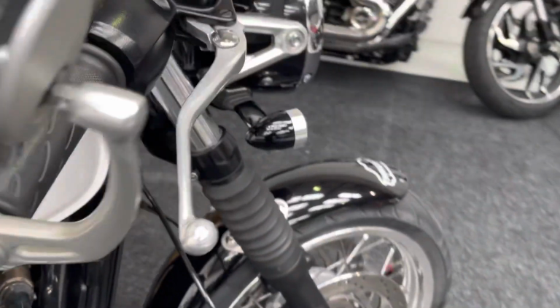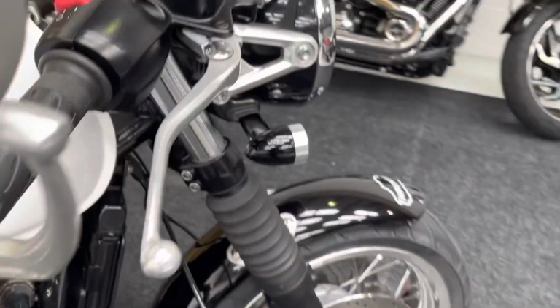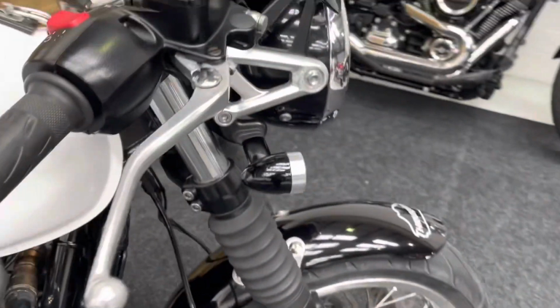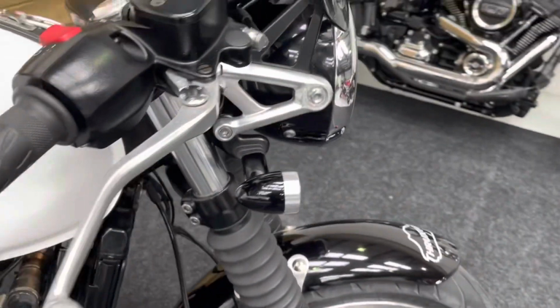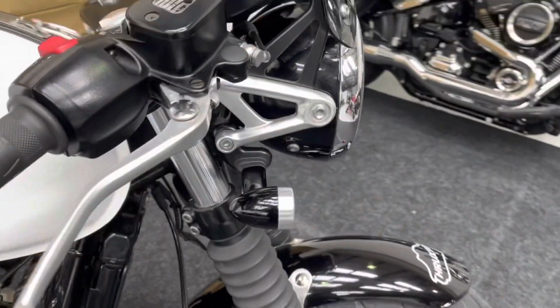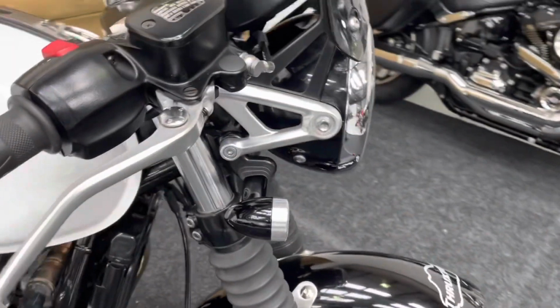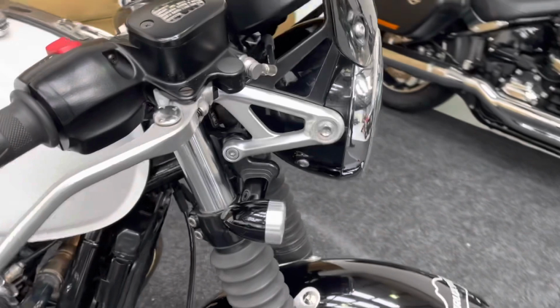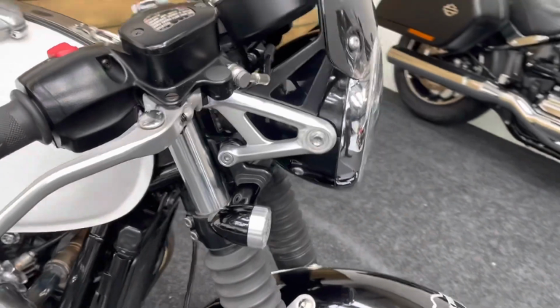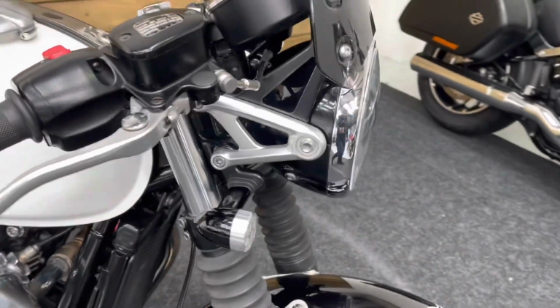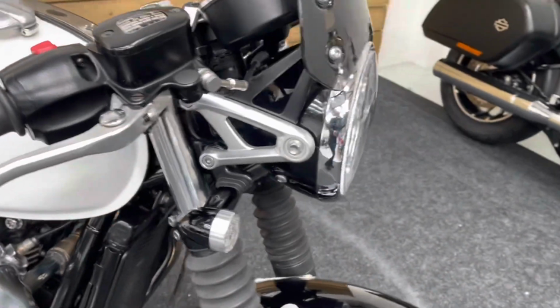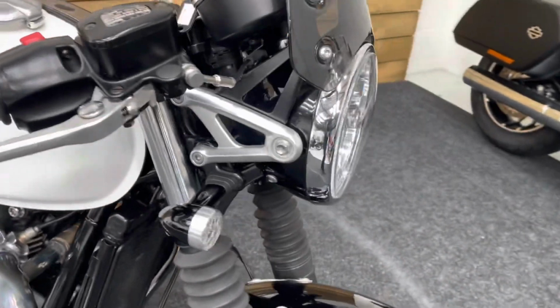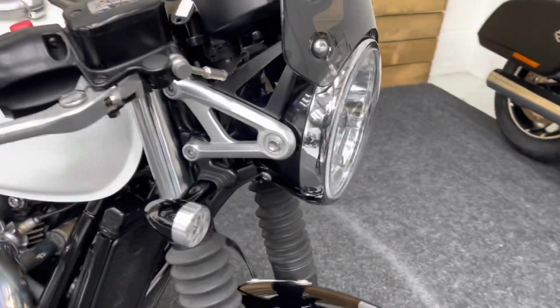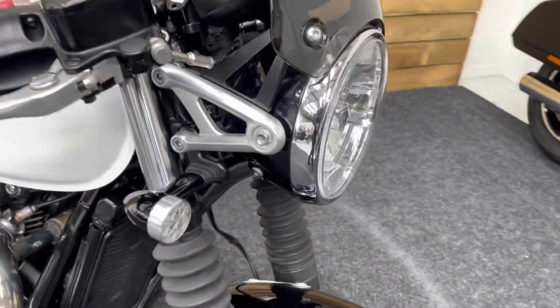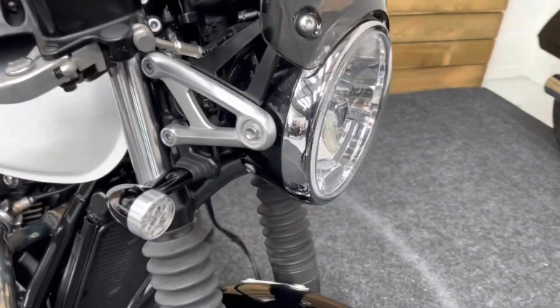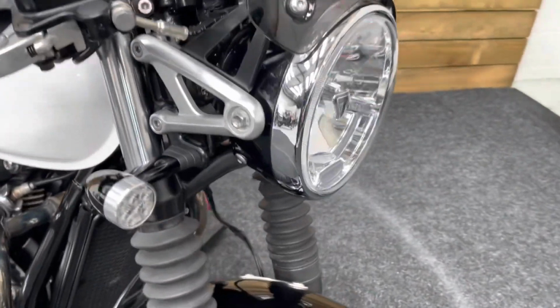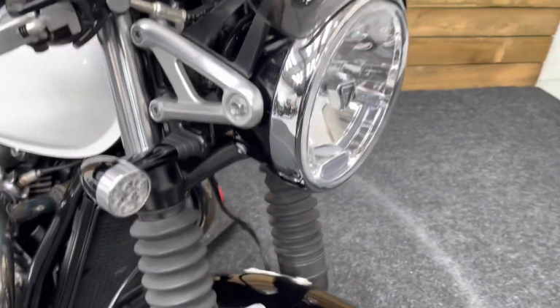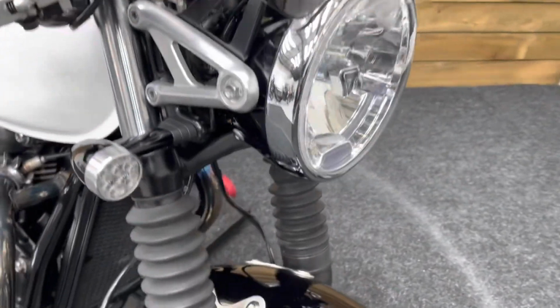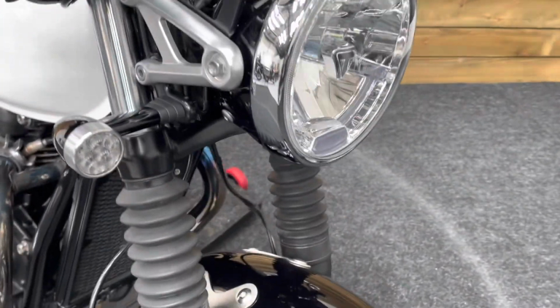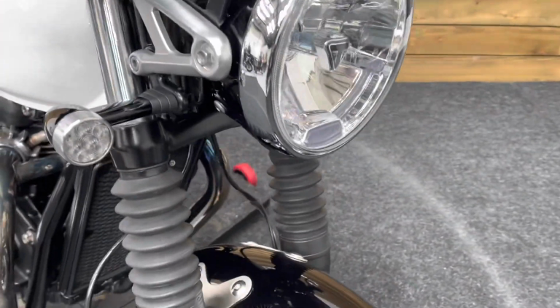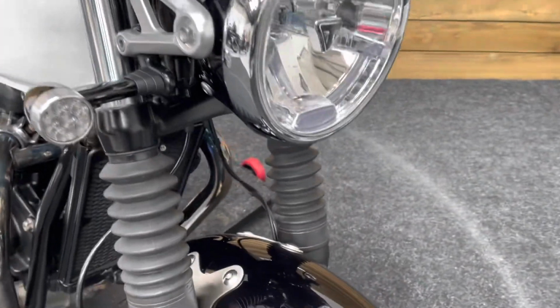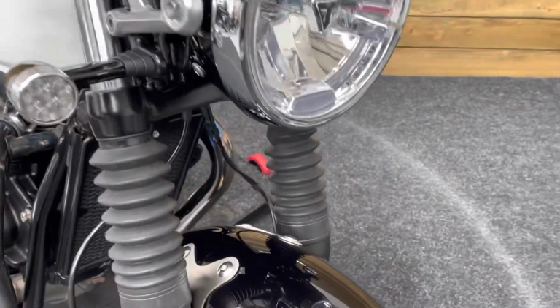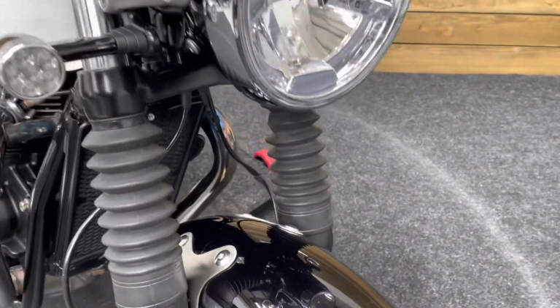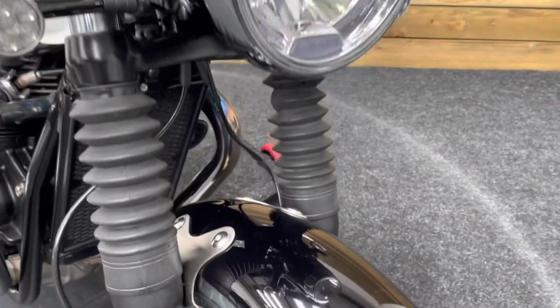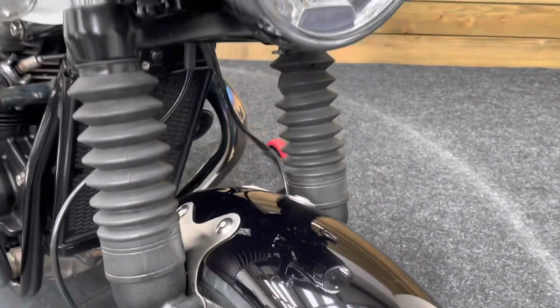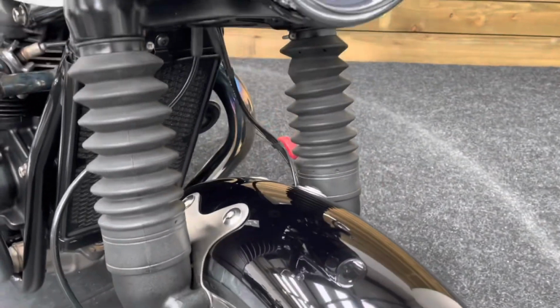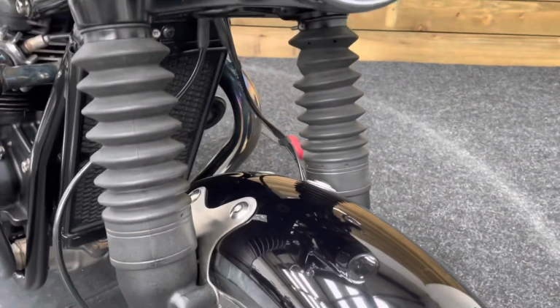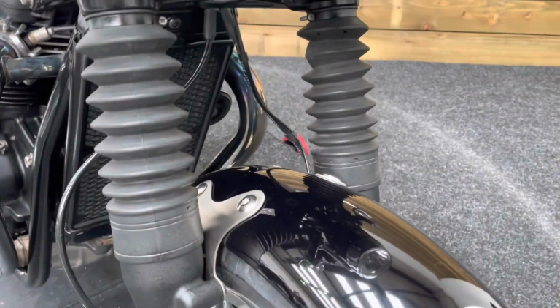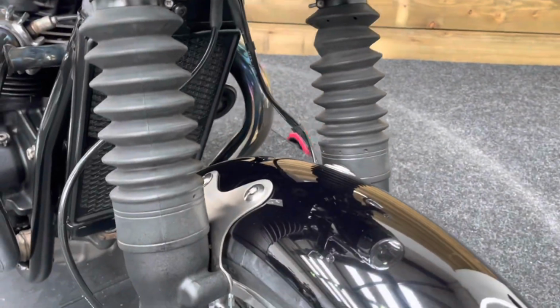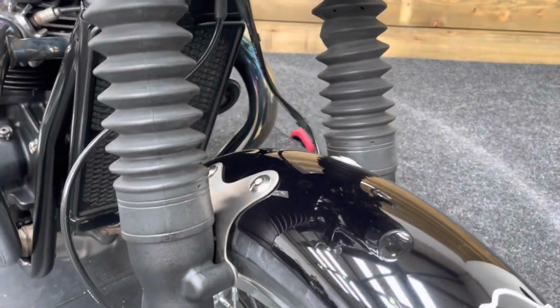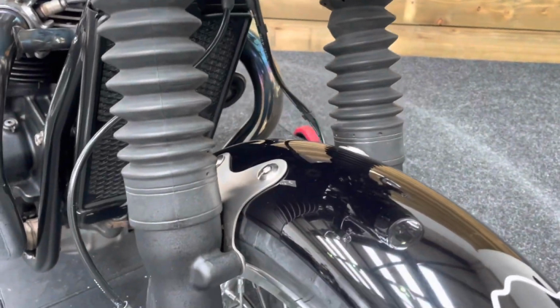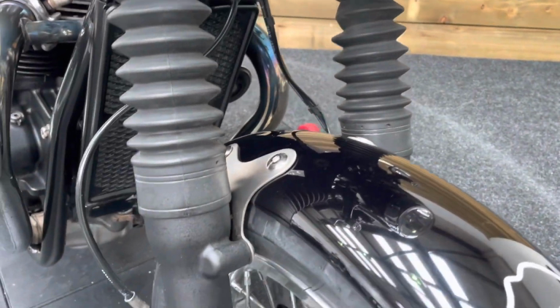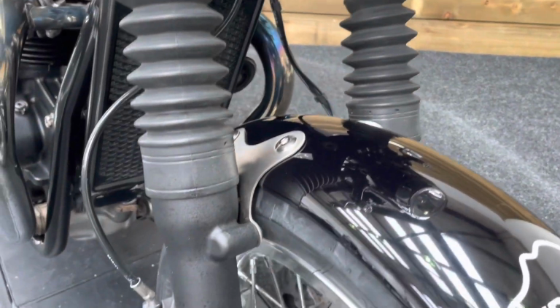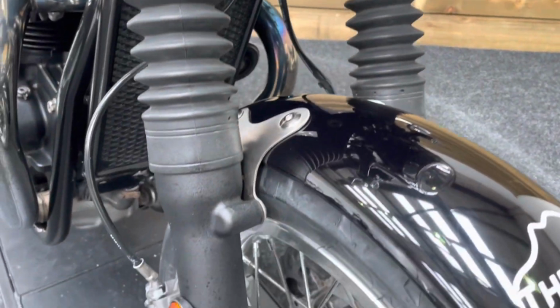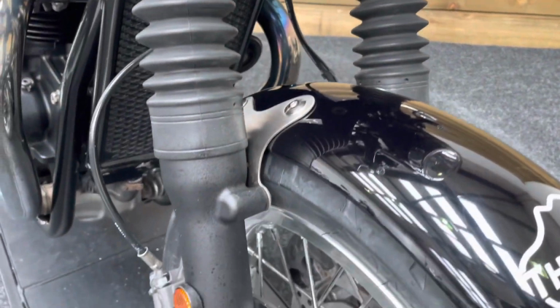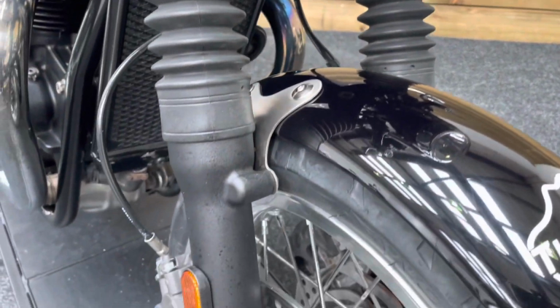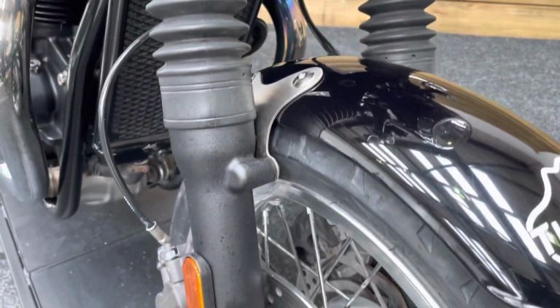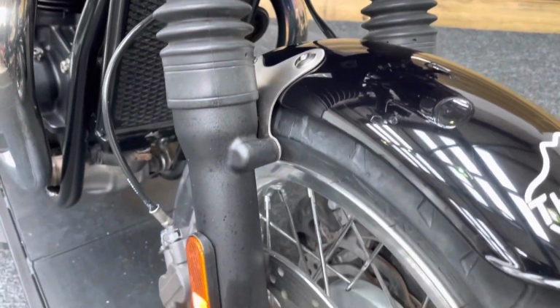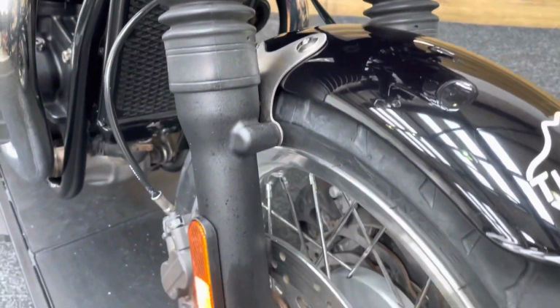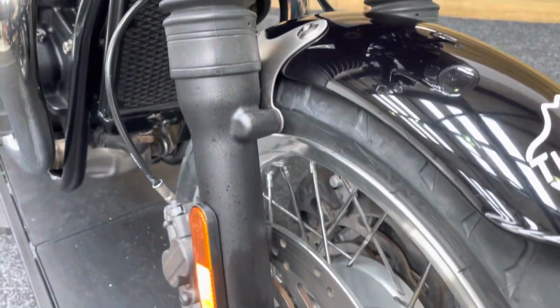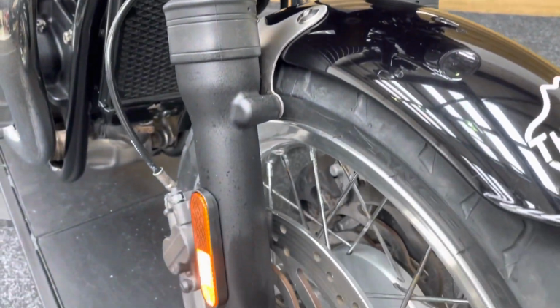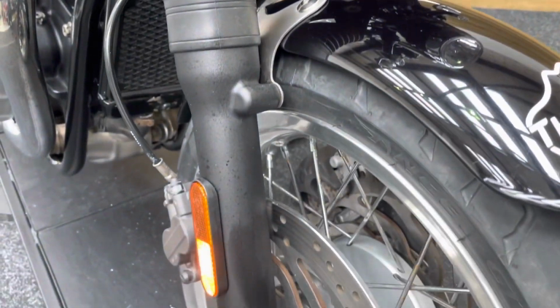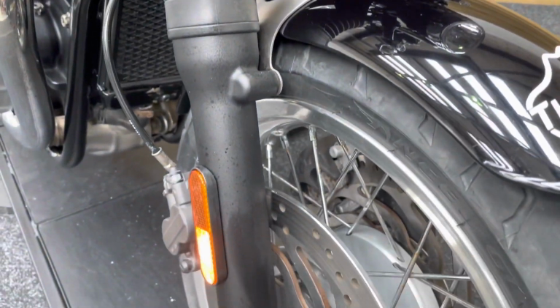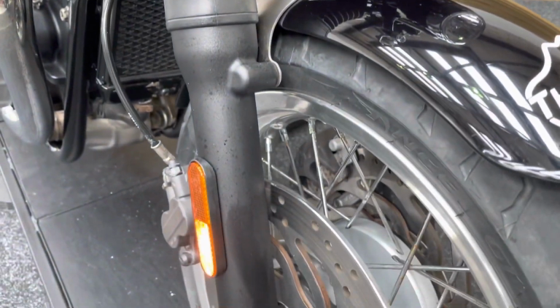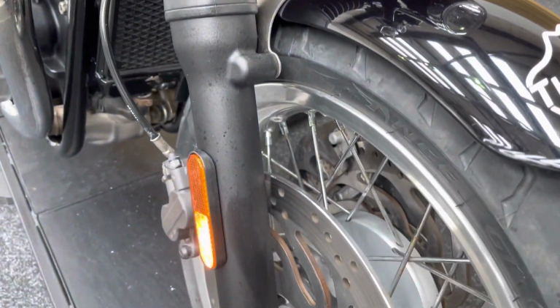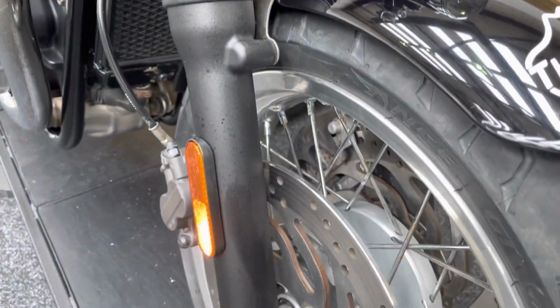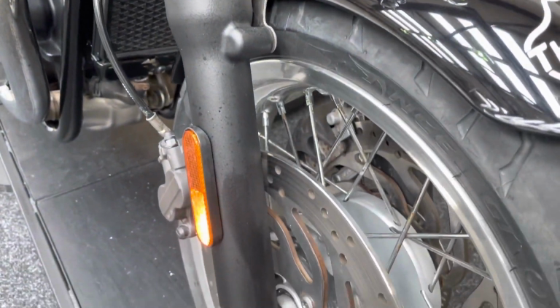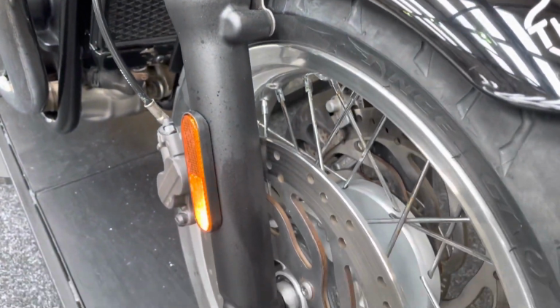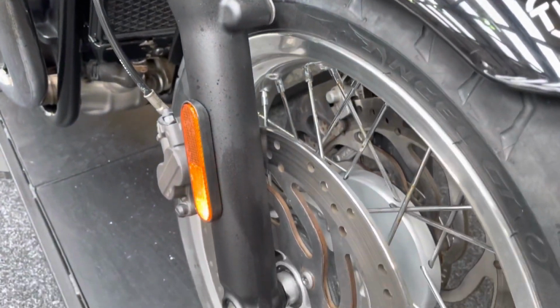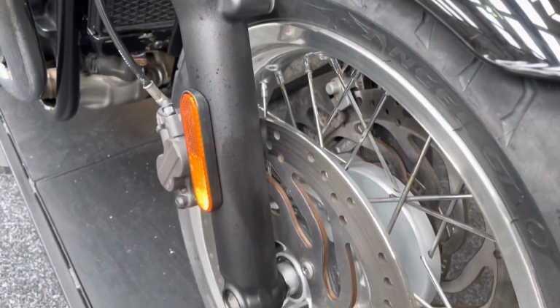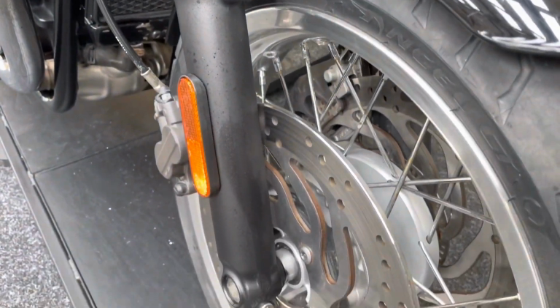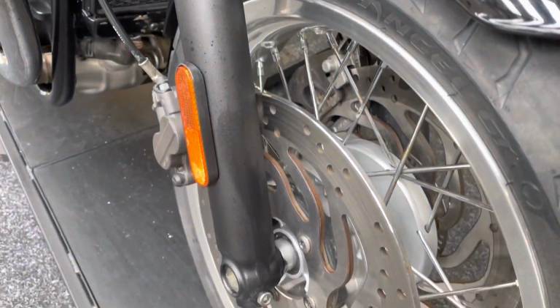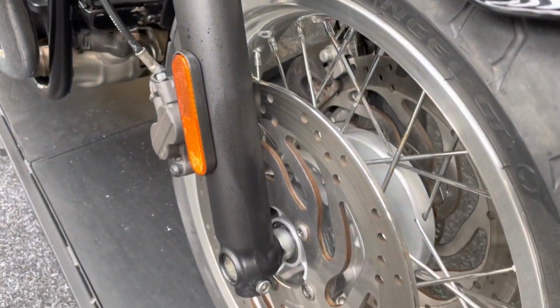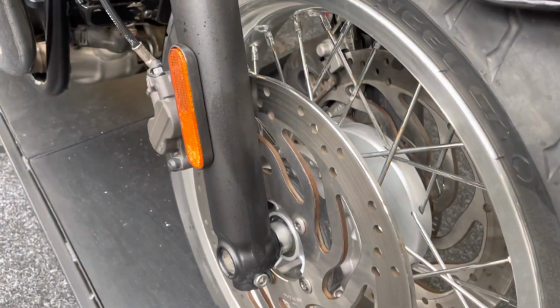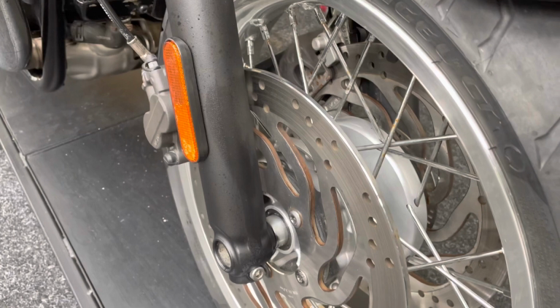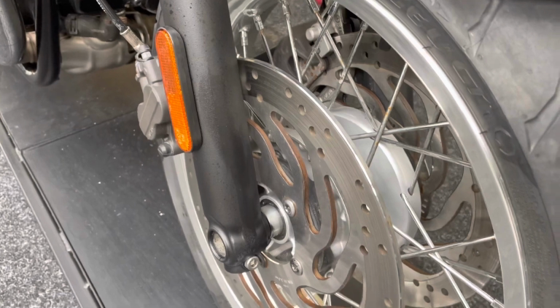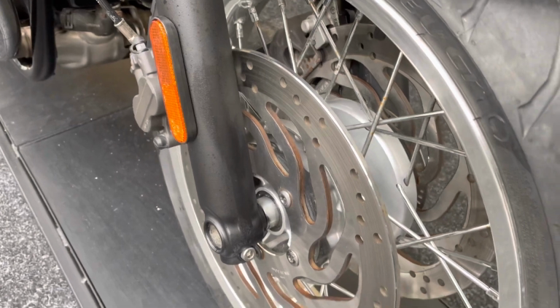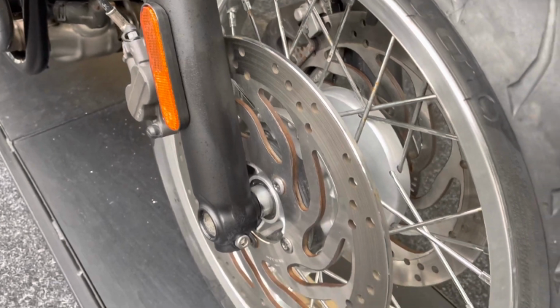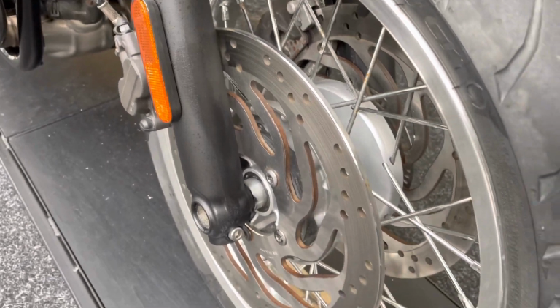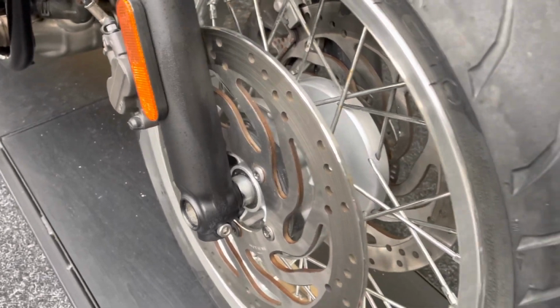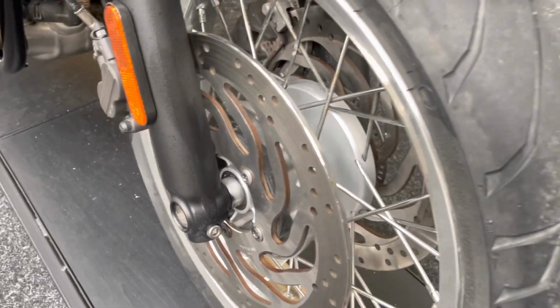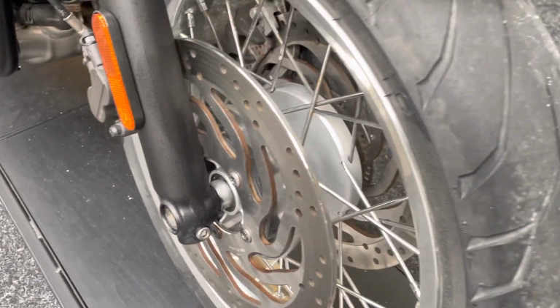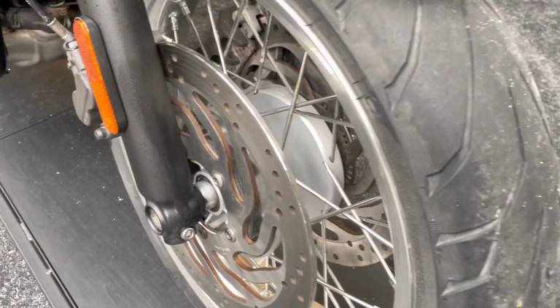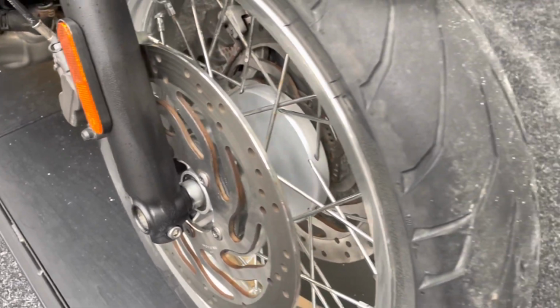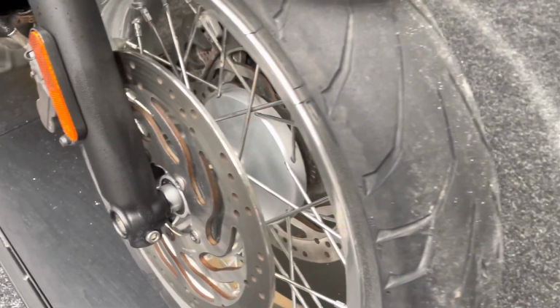Coming around to the front of the bike — this is the Thruxton rather than the Thruxton R, which means you get the gaiters and the right-way-up forks. It just looks a bit more of the period.